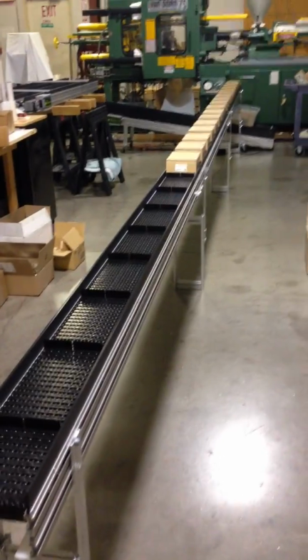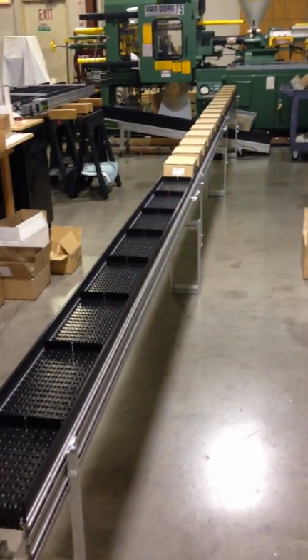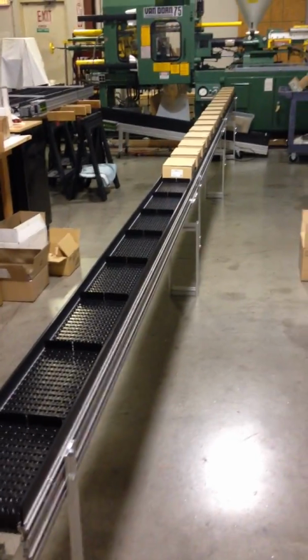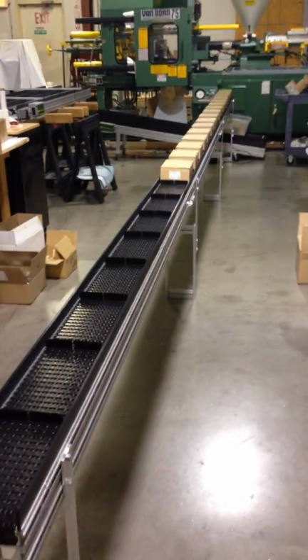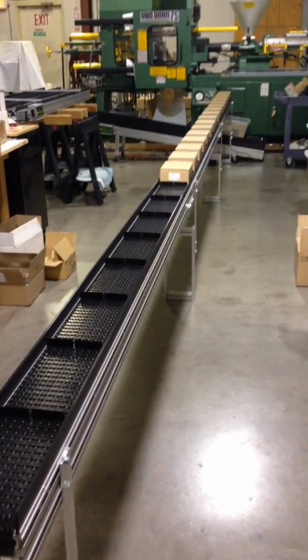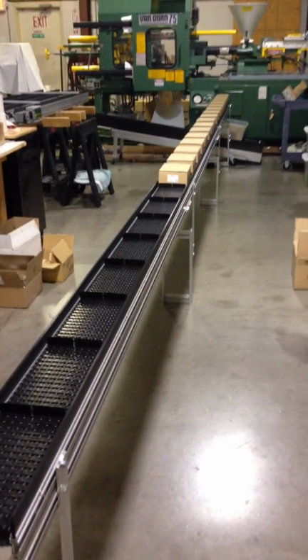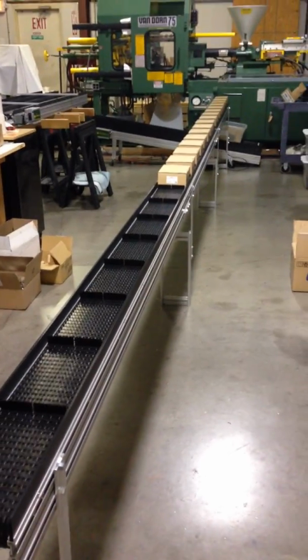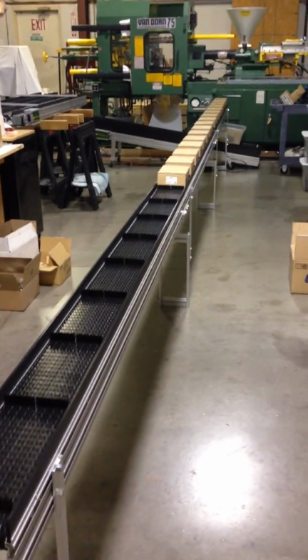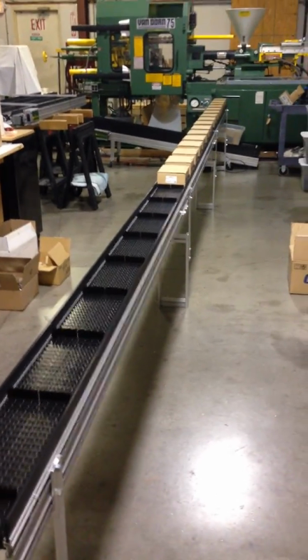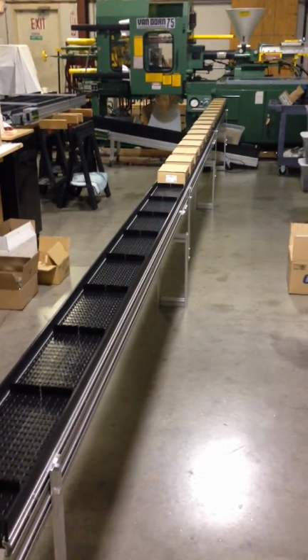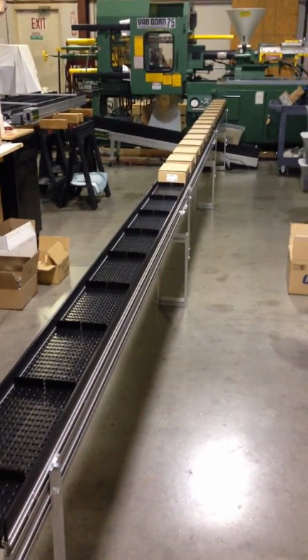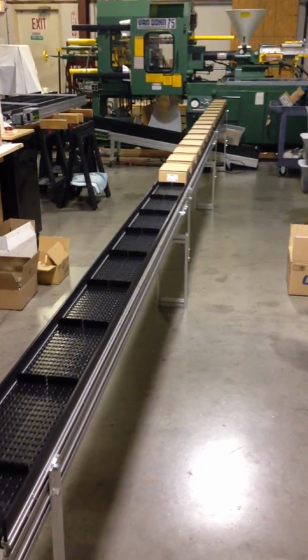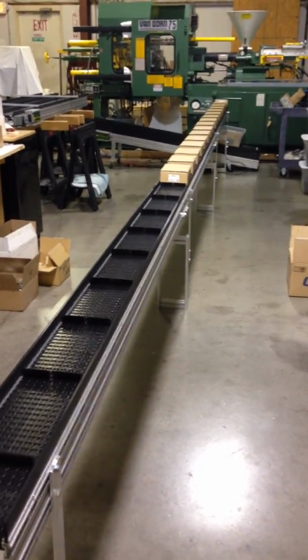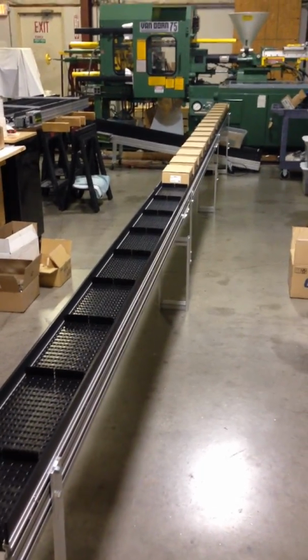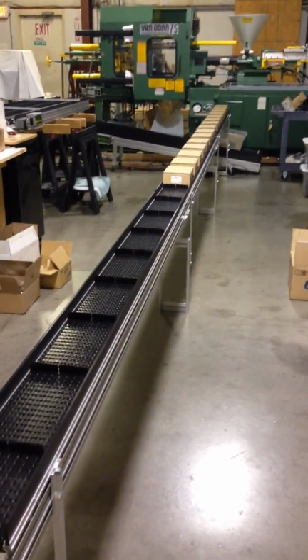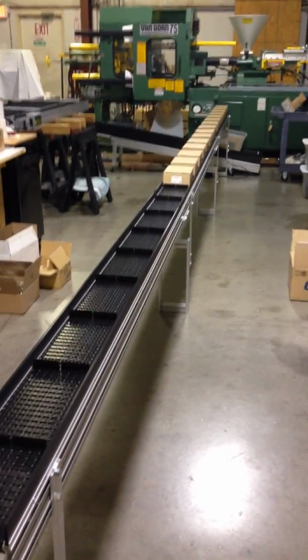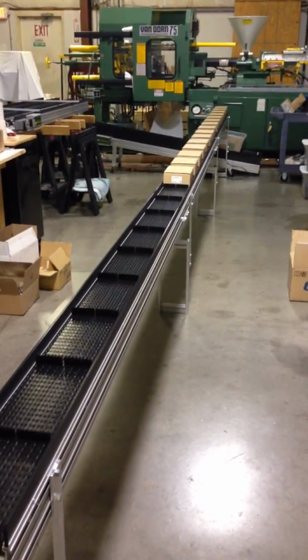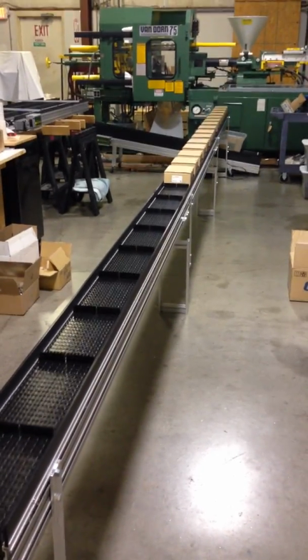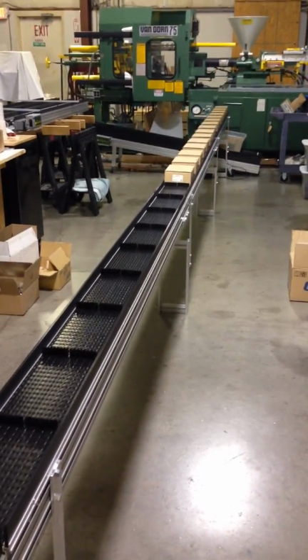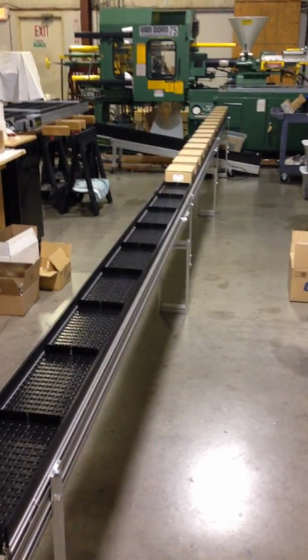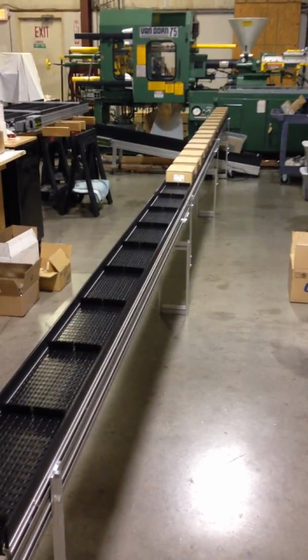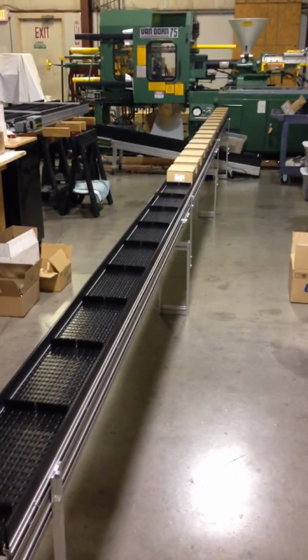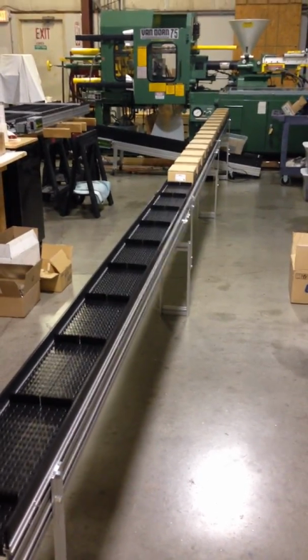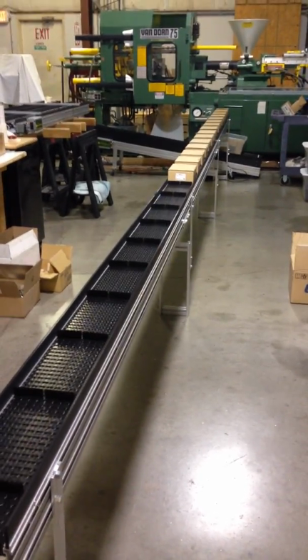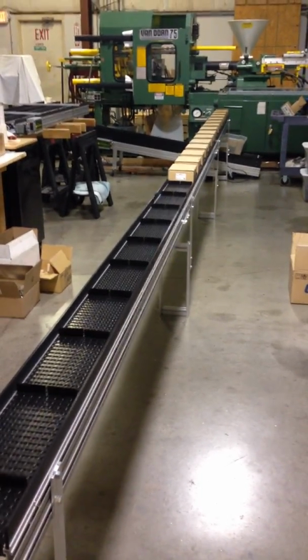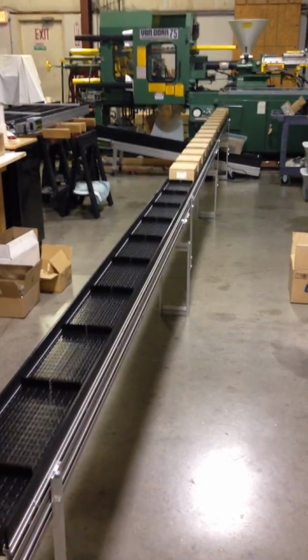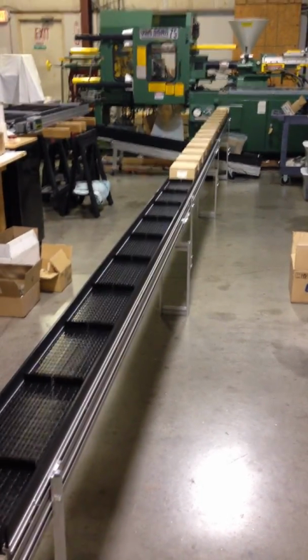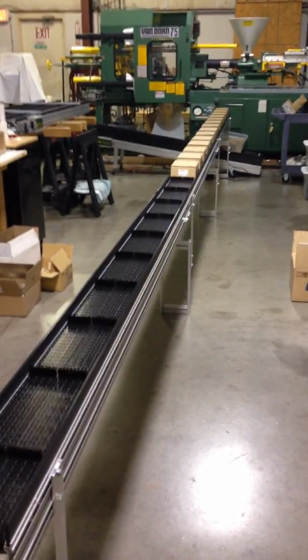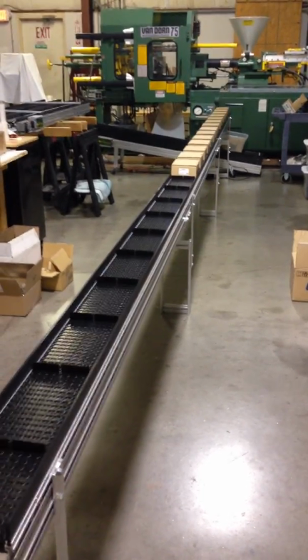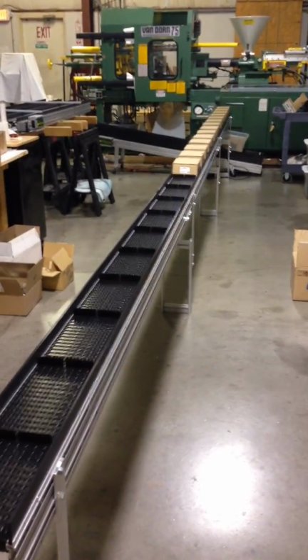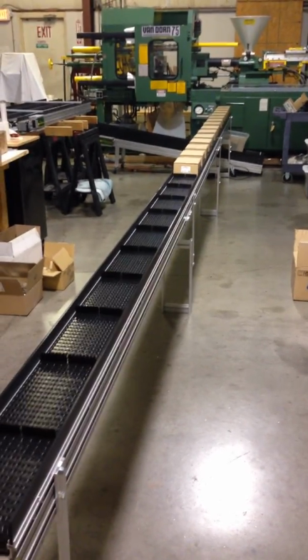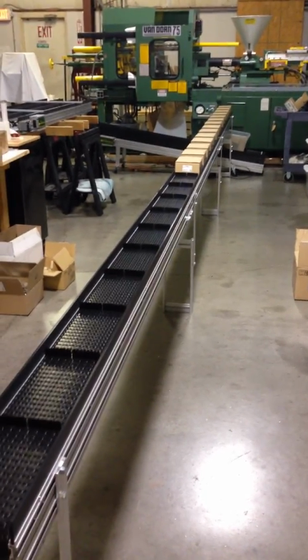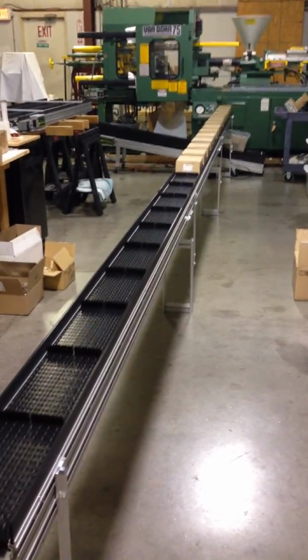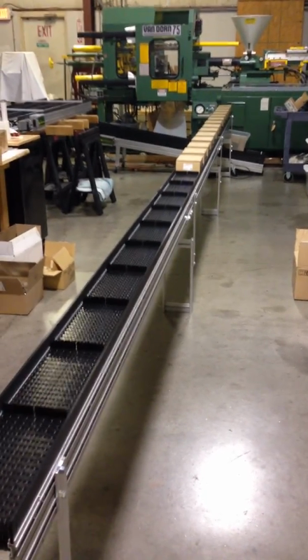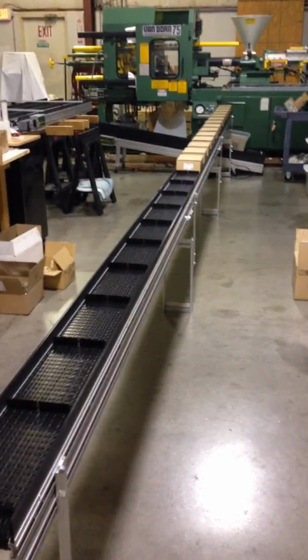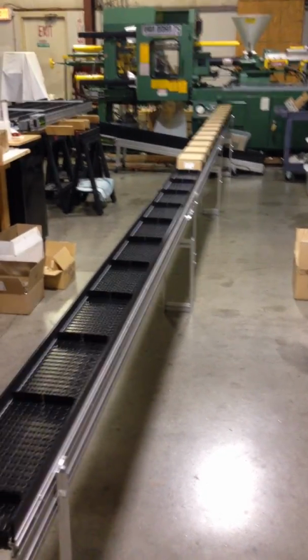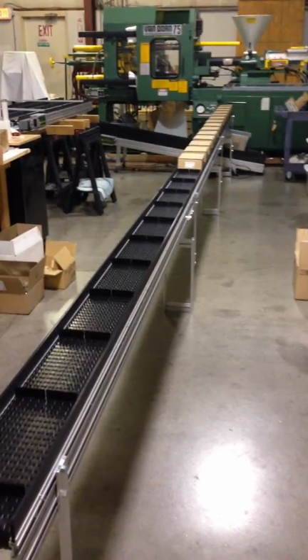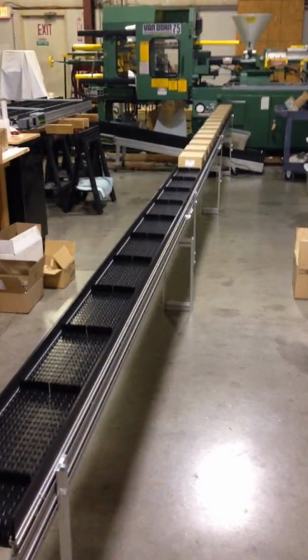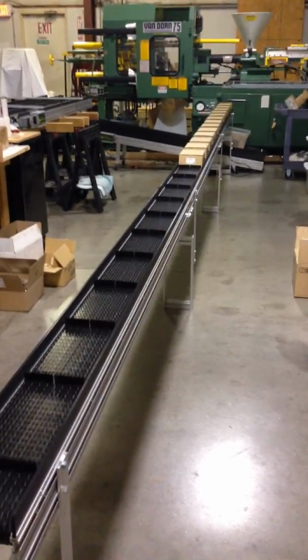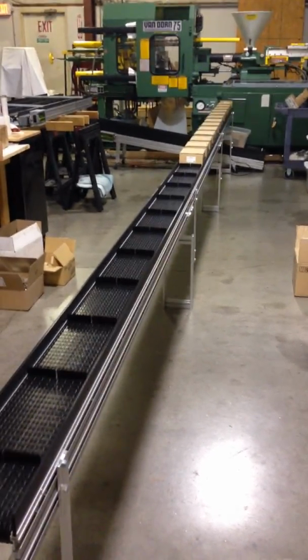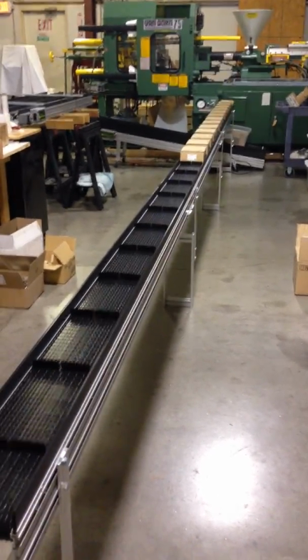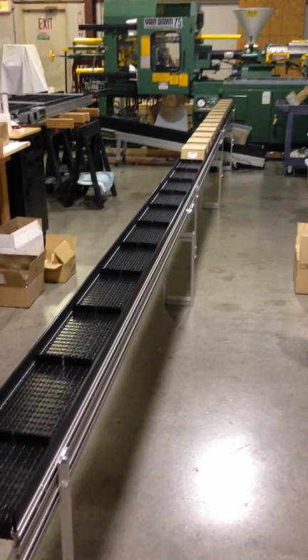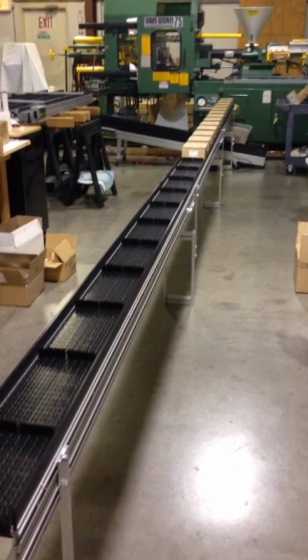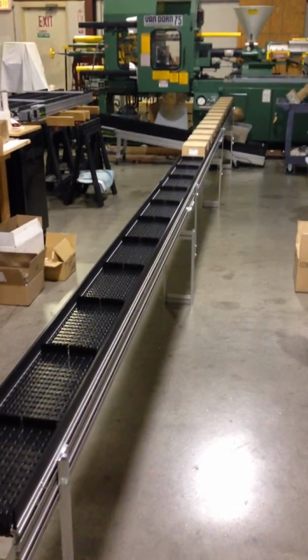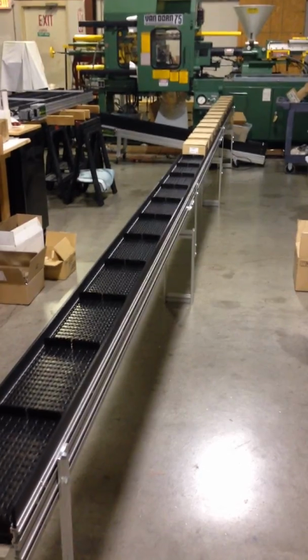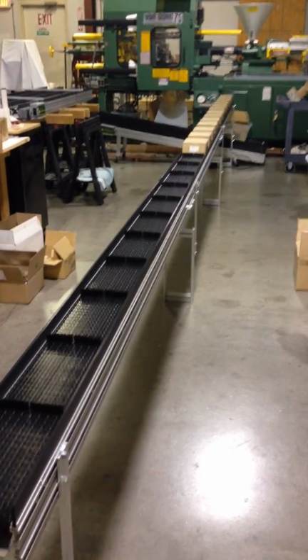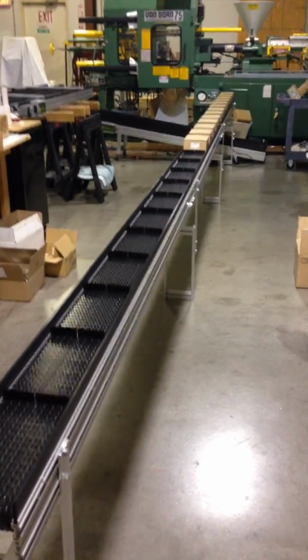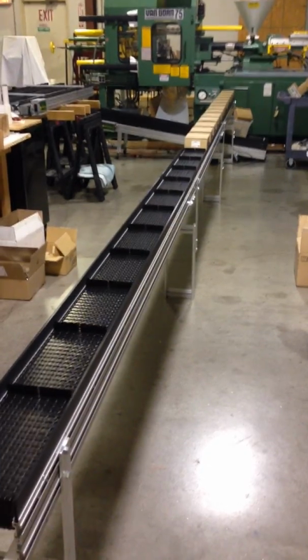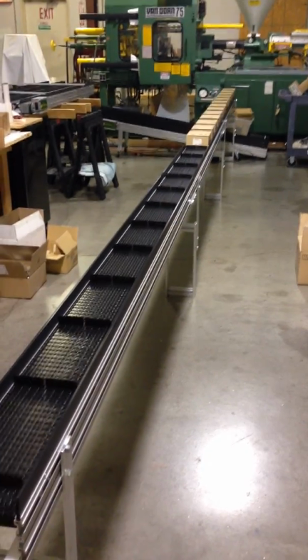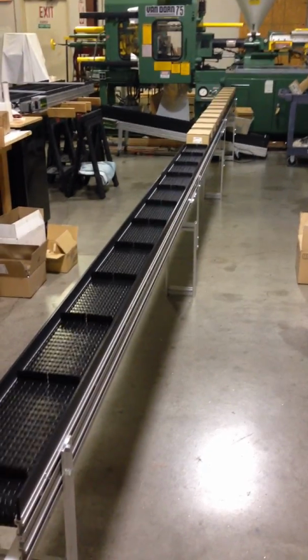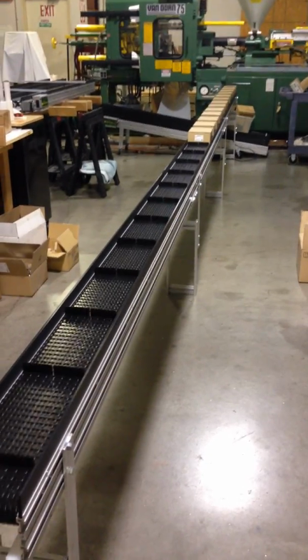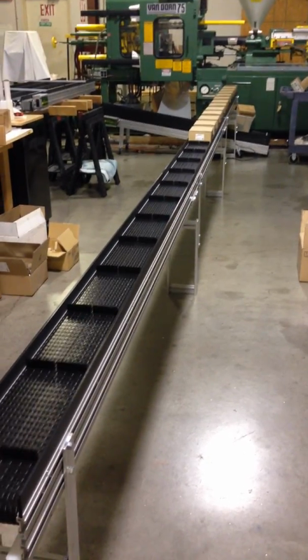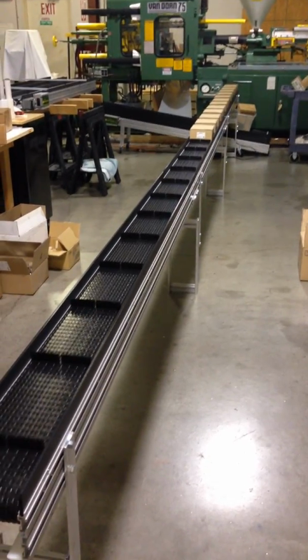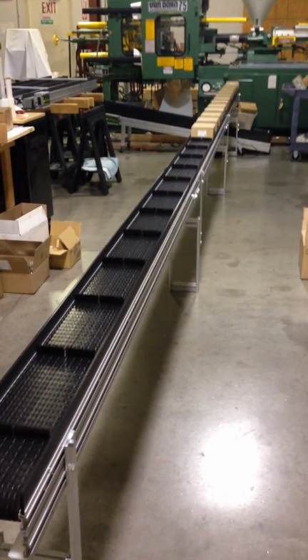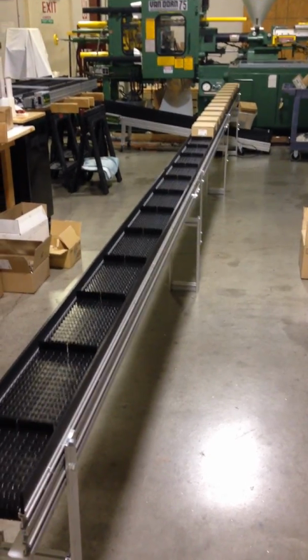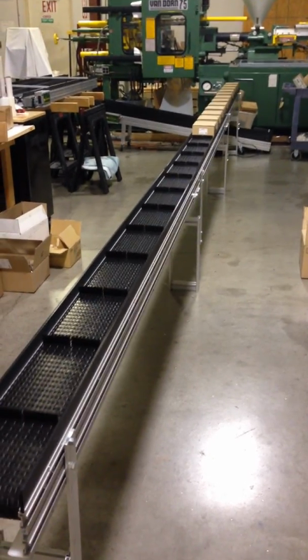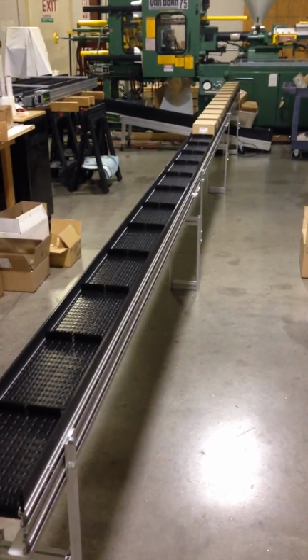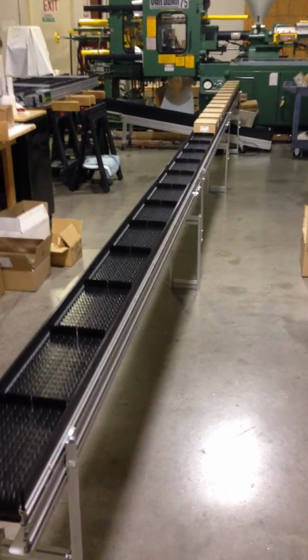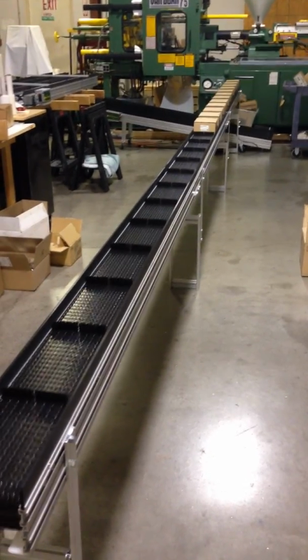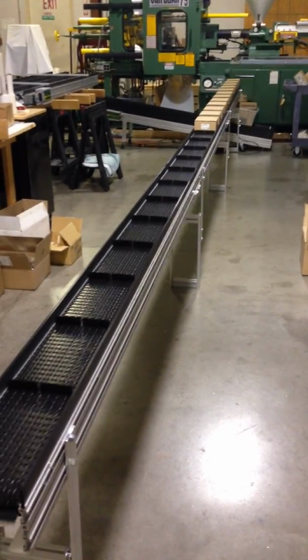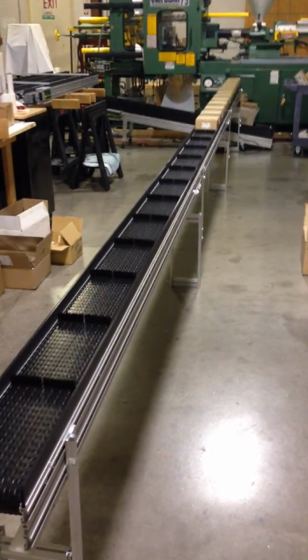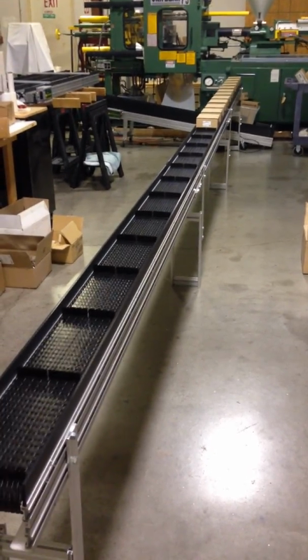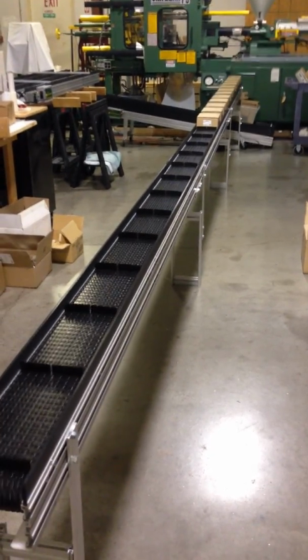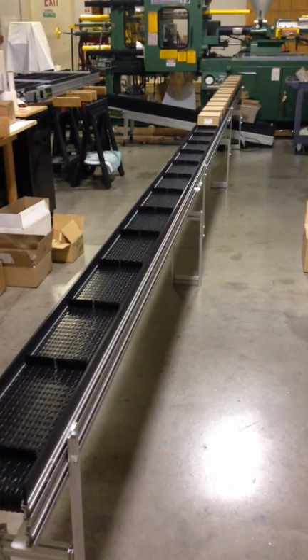It empties at the other end and they can be refilling this on a semi-line. They can run this at variable speed so I'm running it pretty fast just to demonstrate.